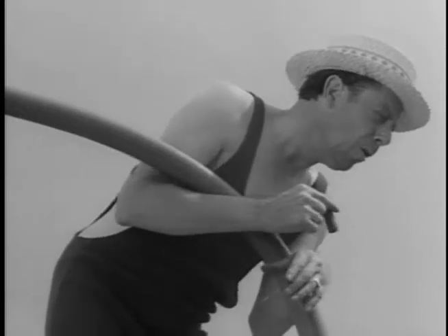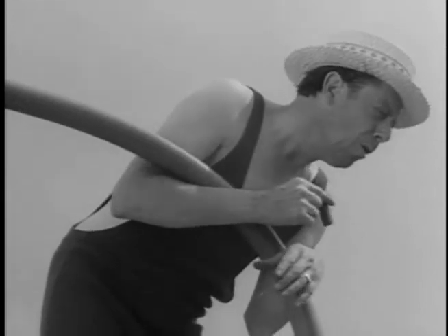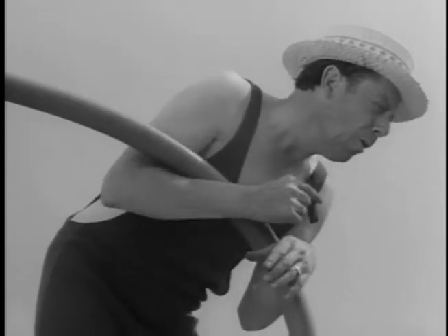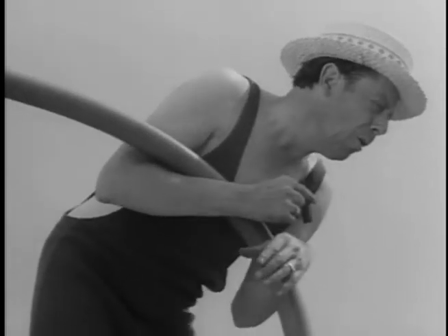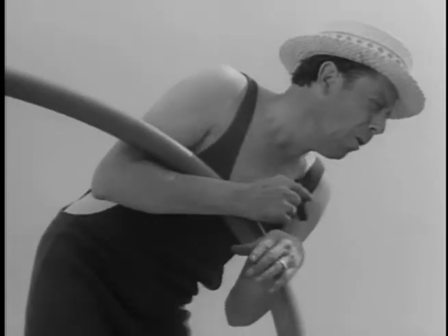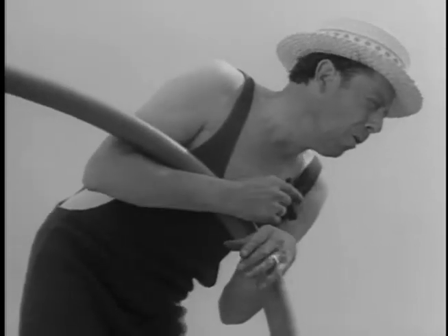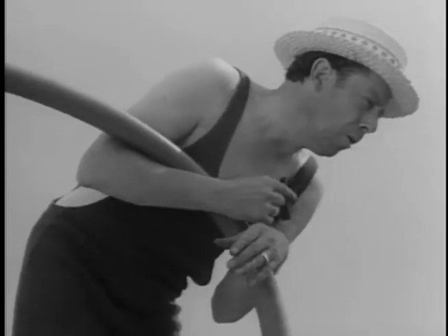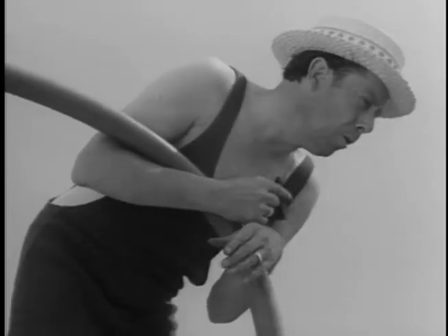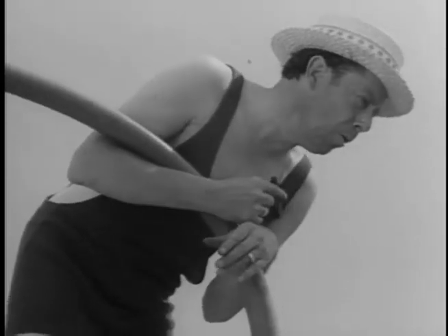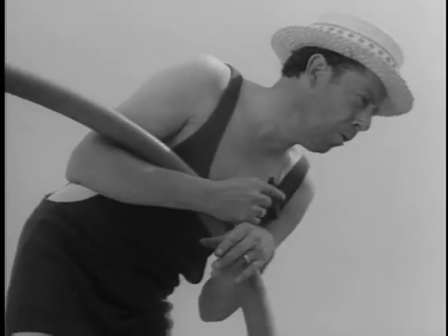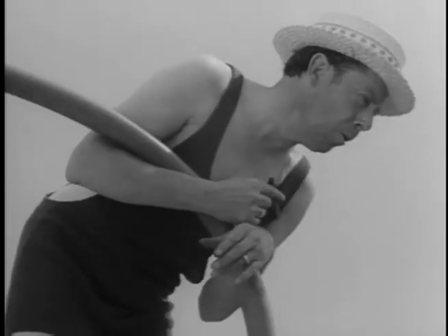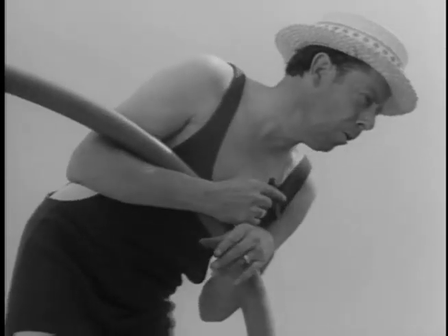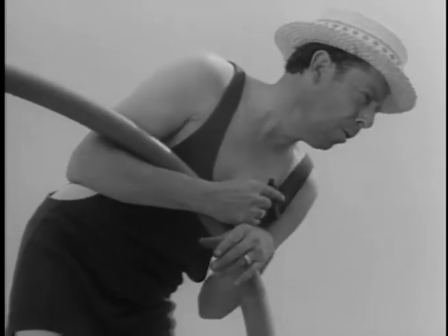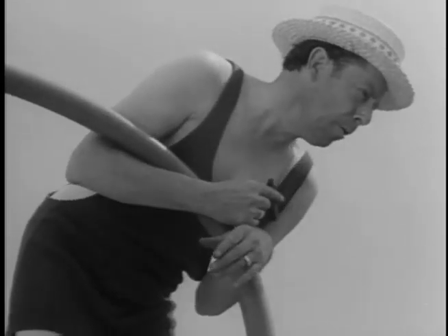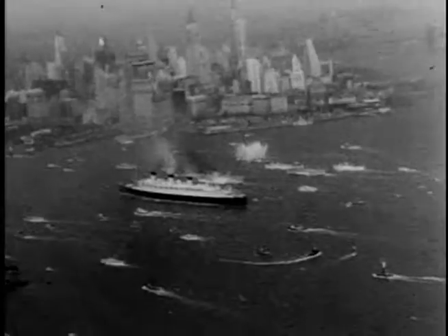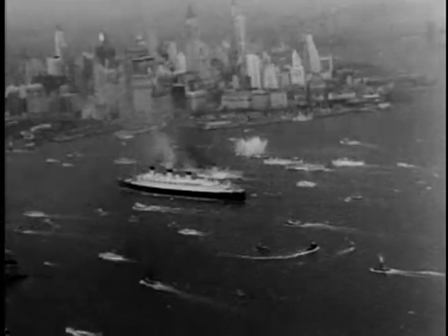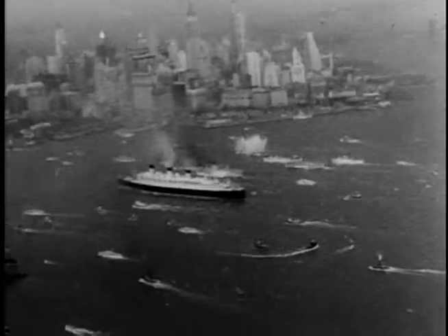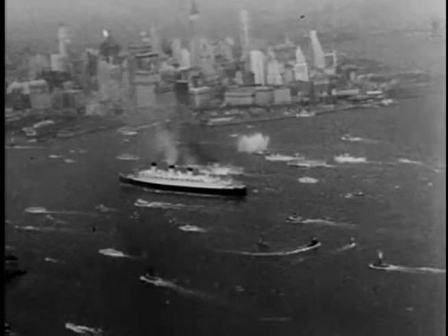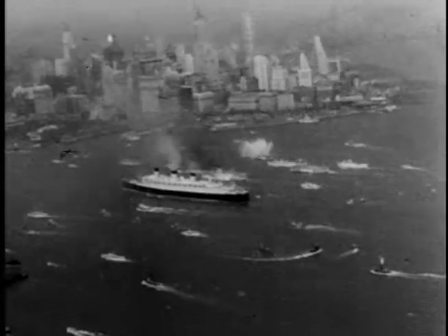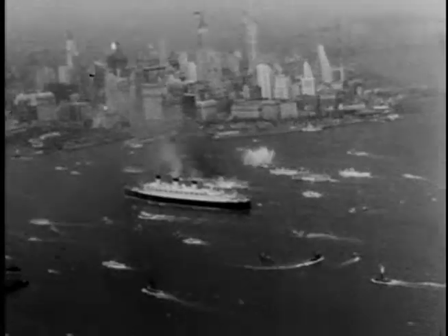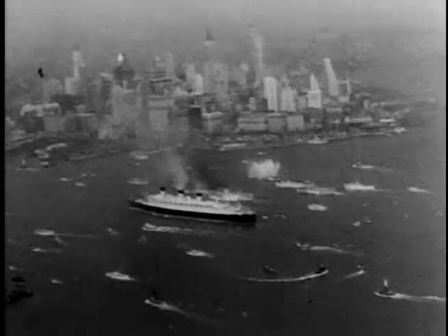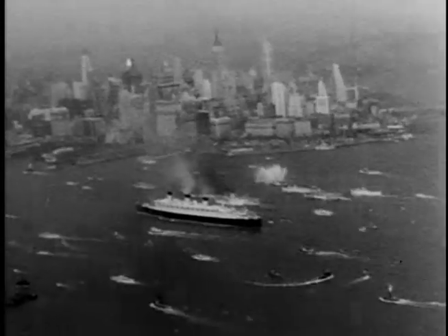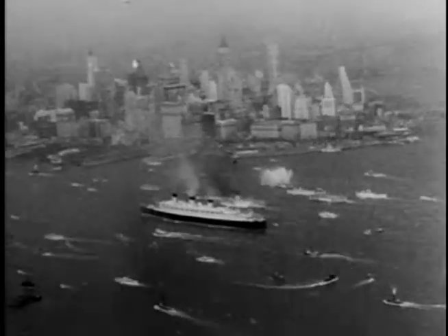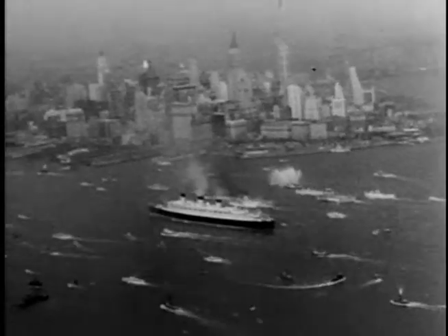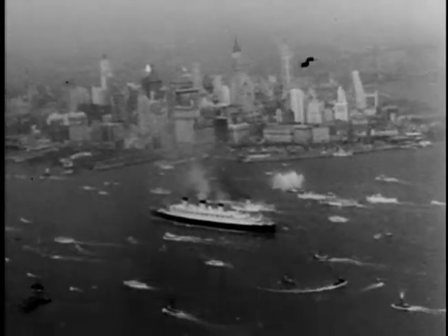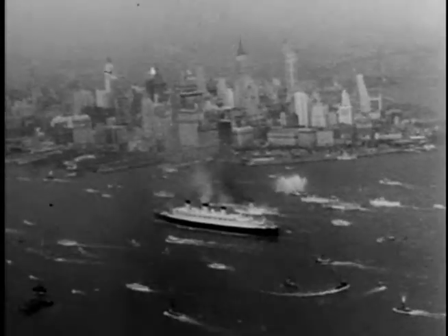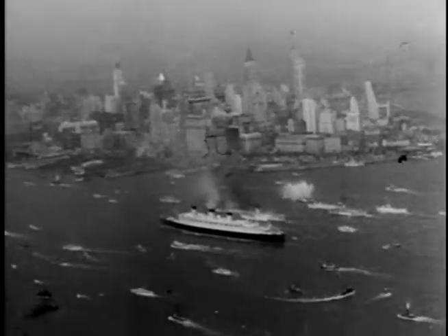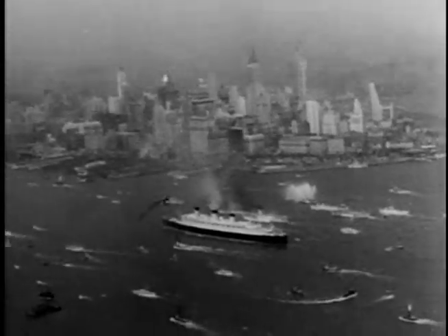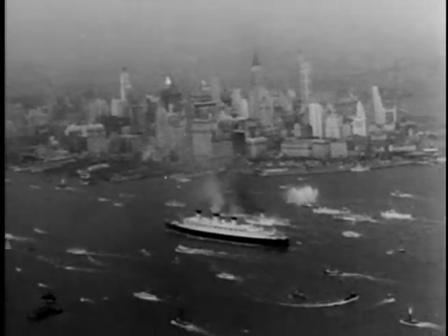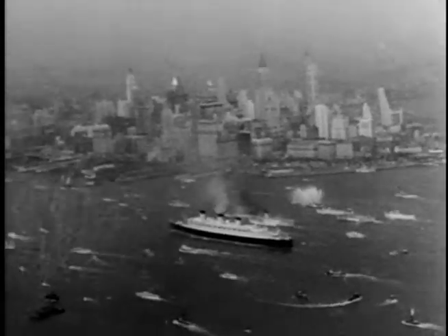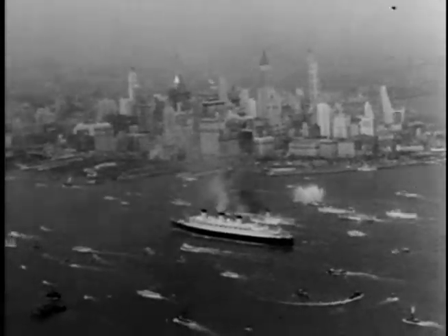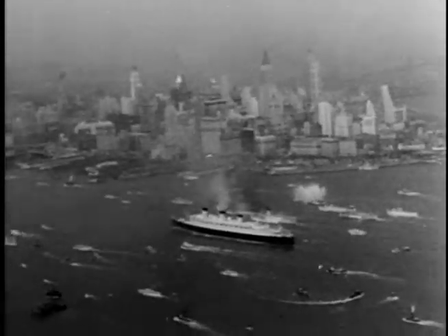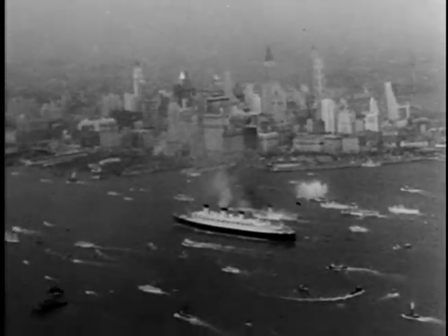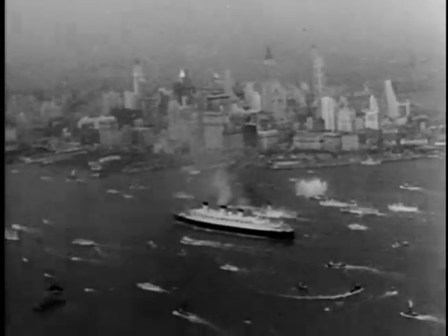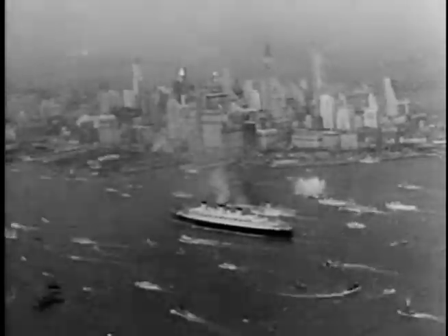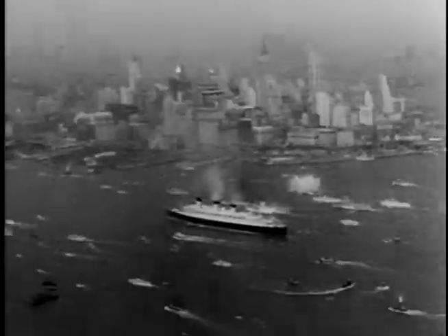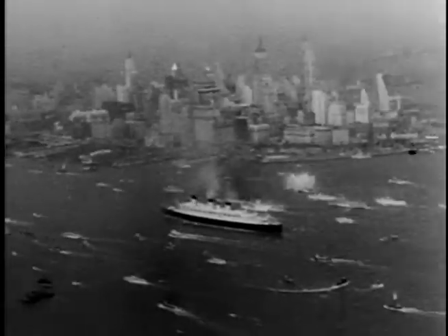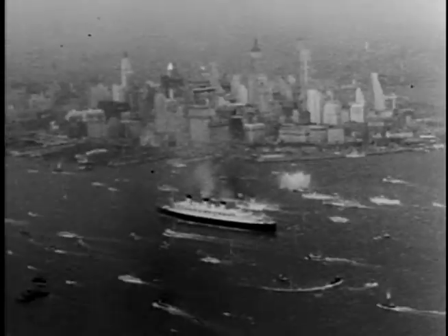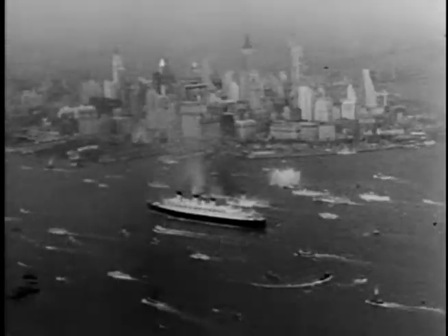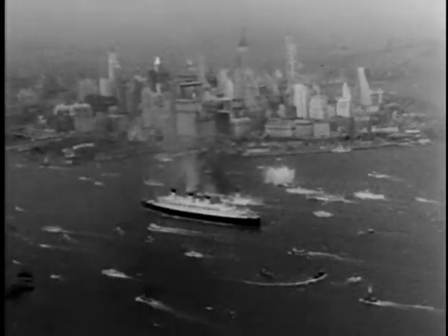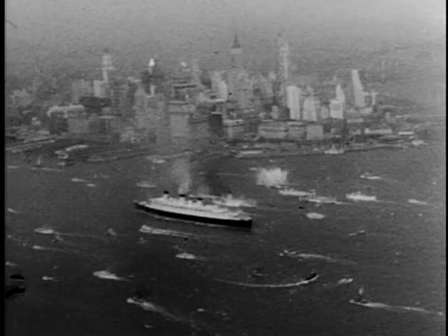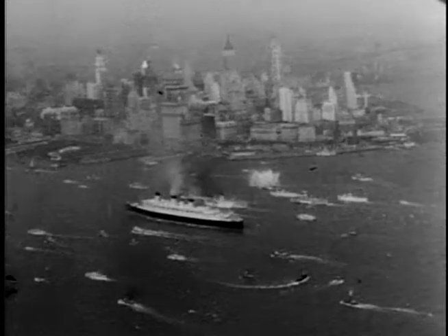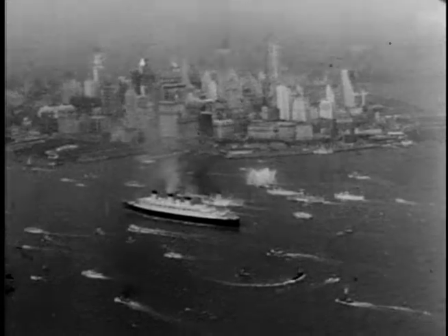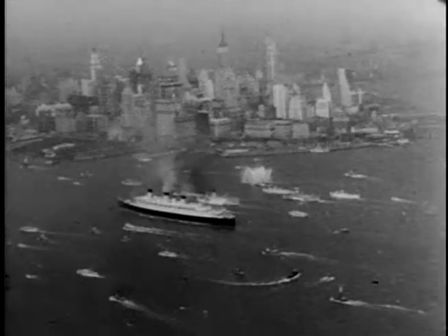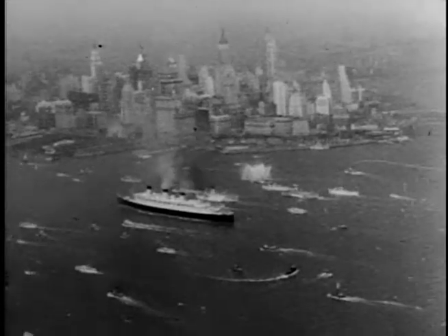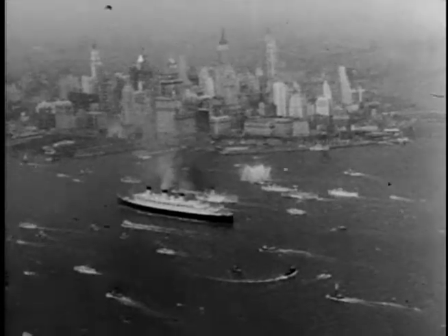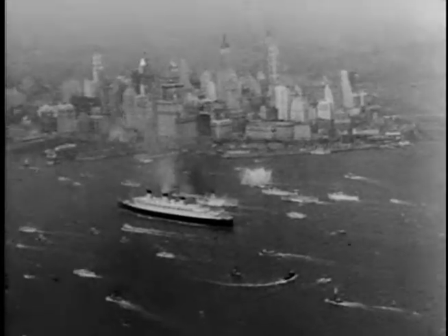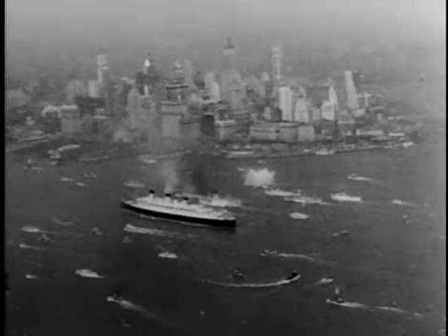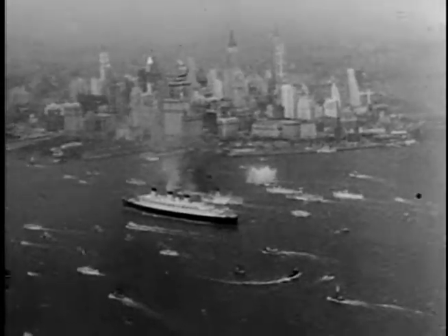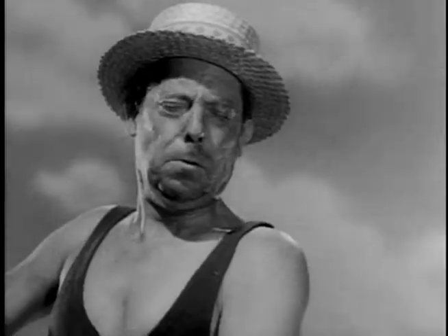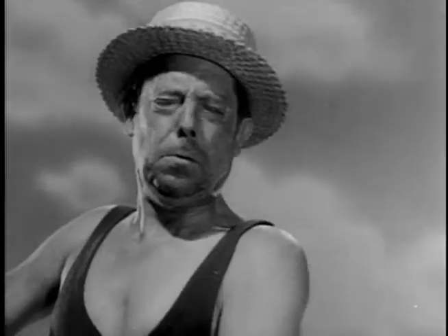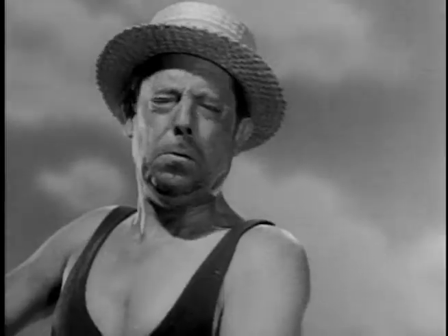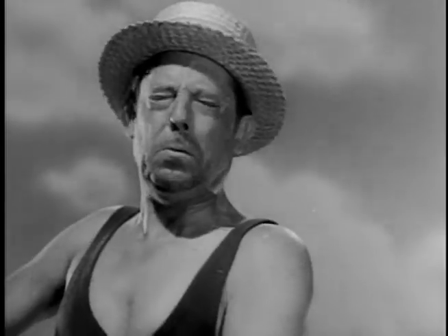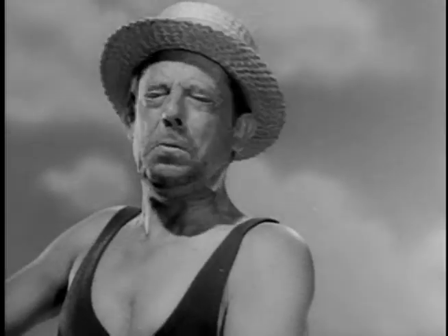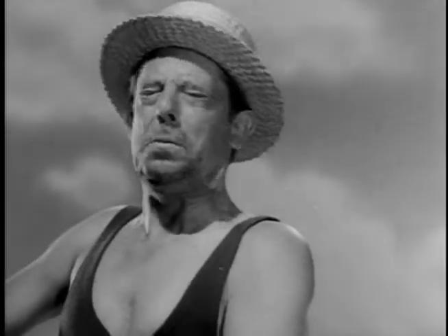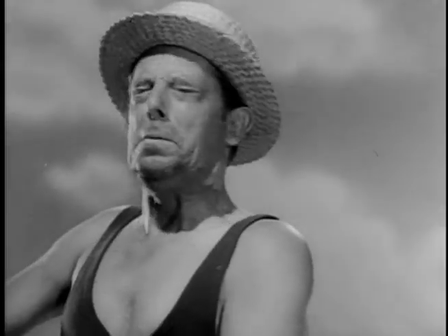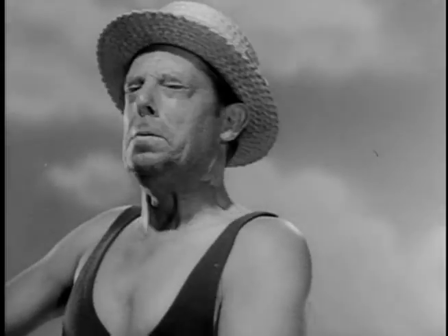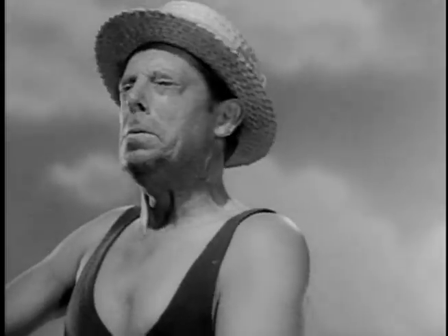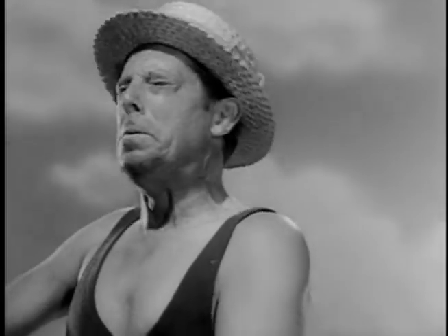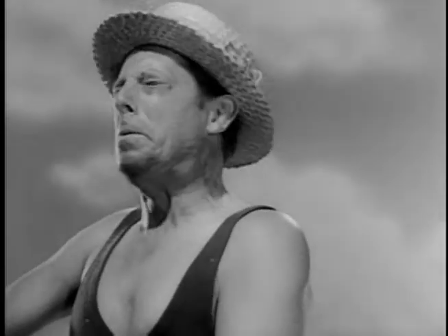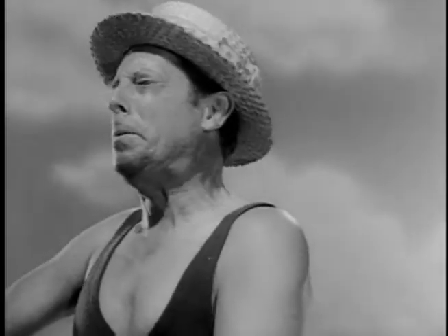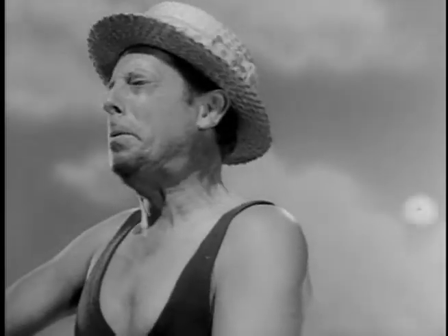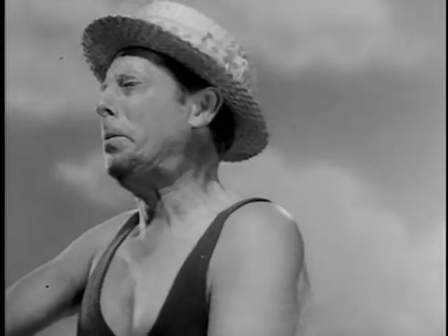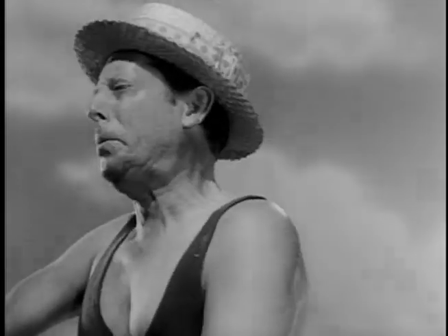What do you see, pal? Well, dear, dear — you are seeing things, fella. Woe is me.